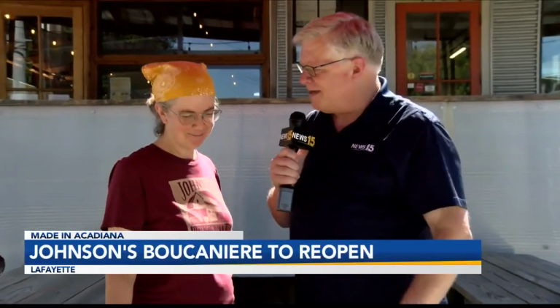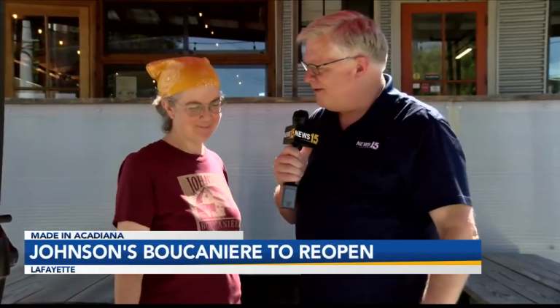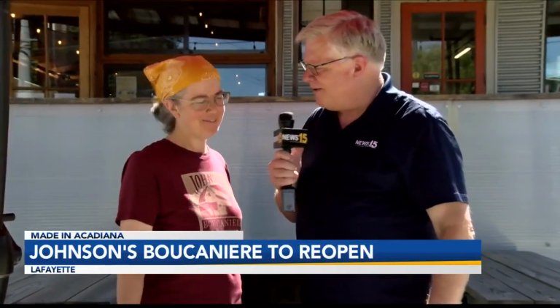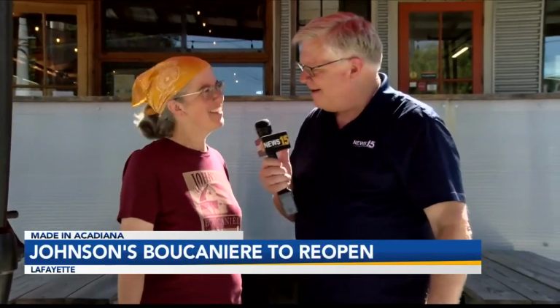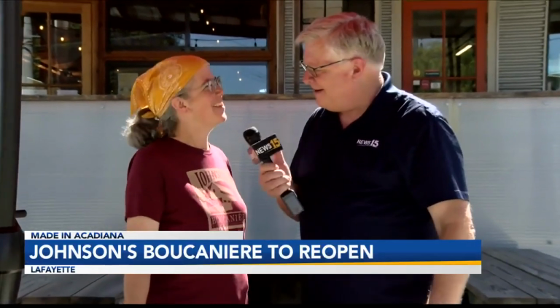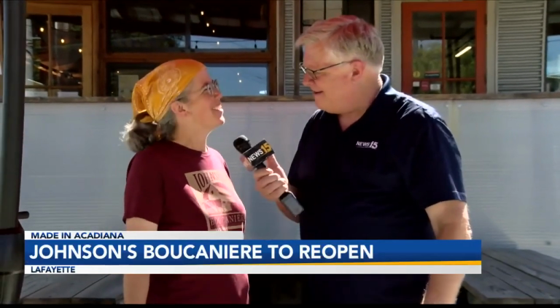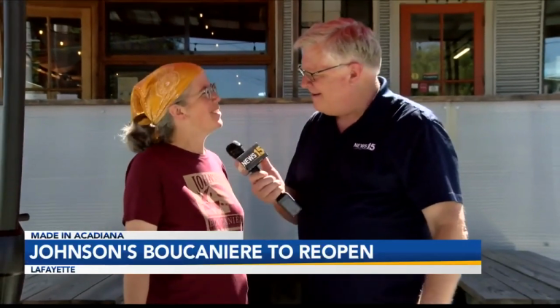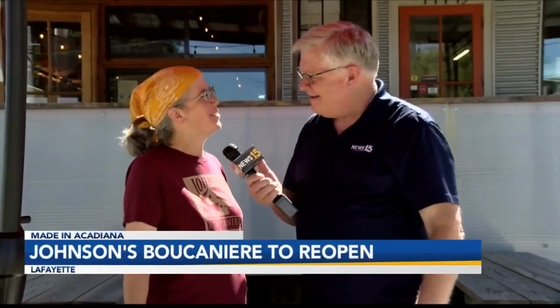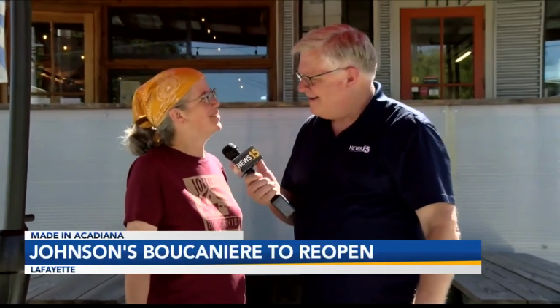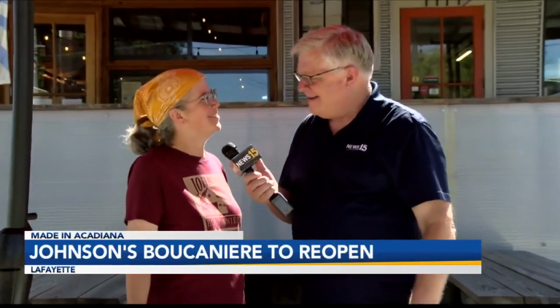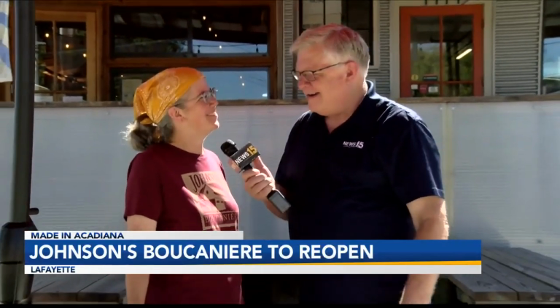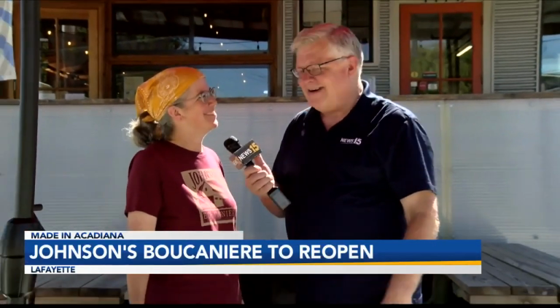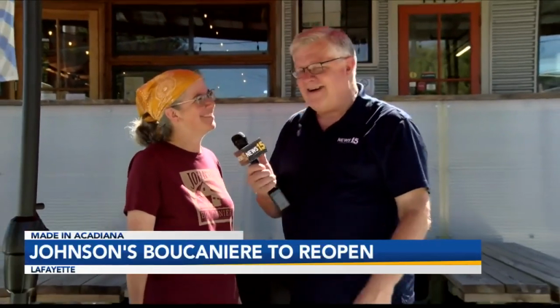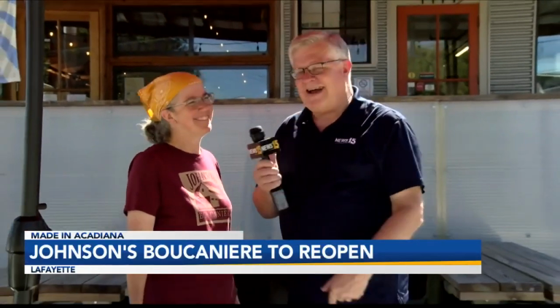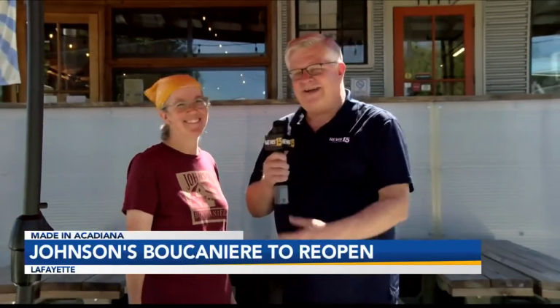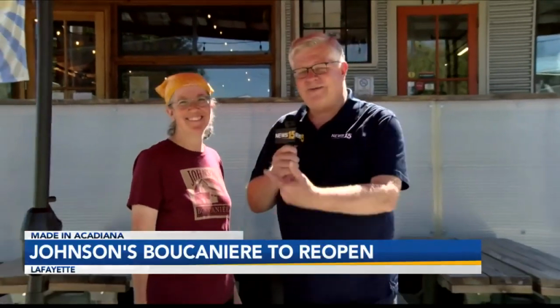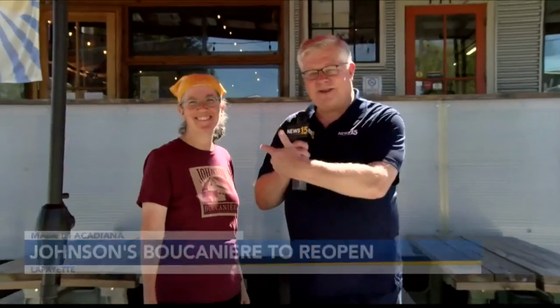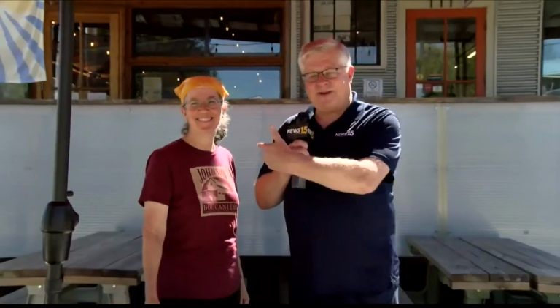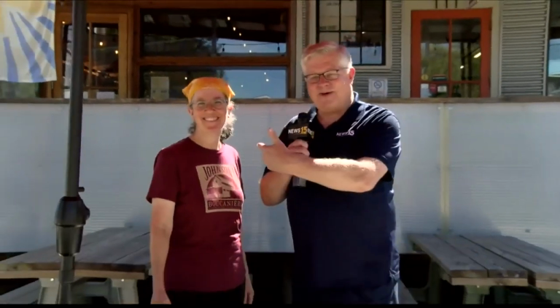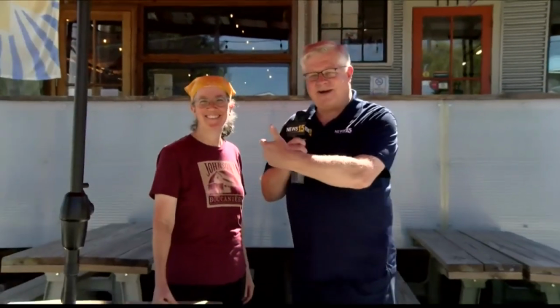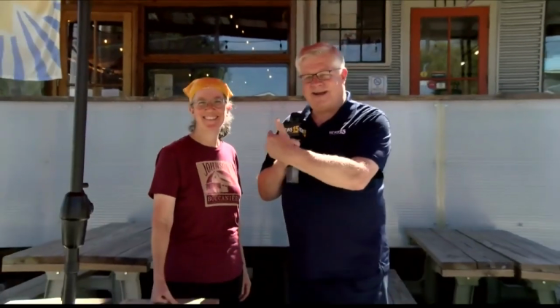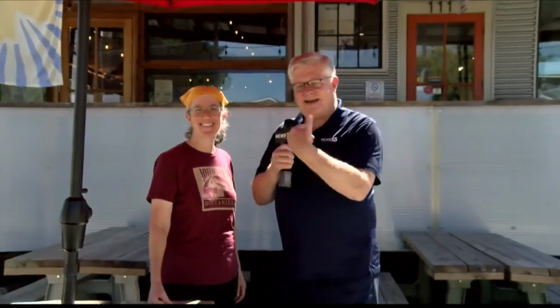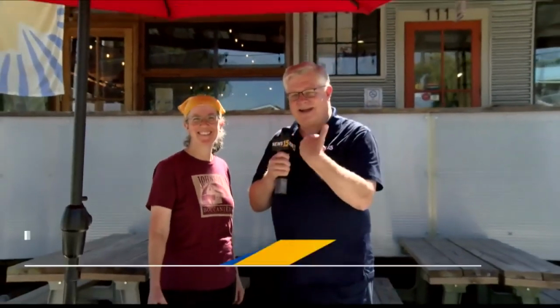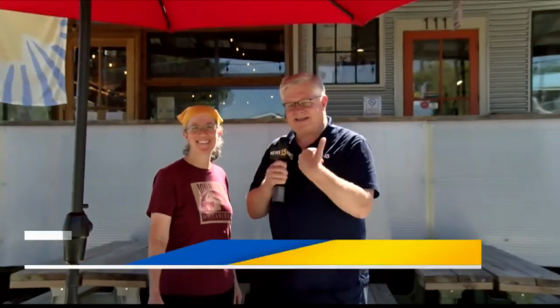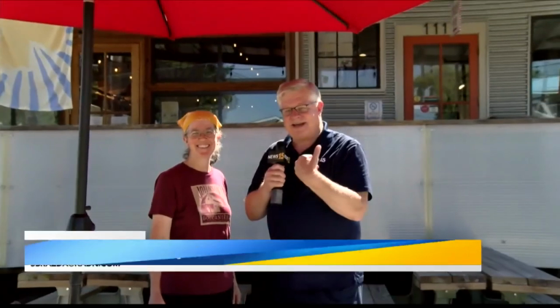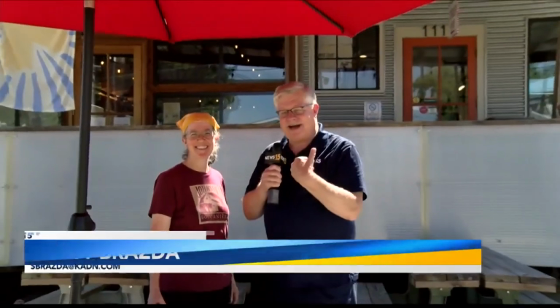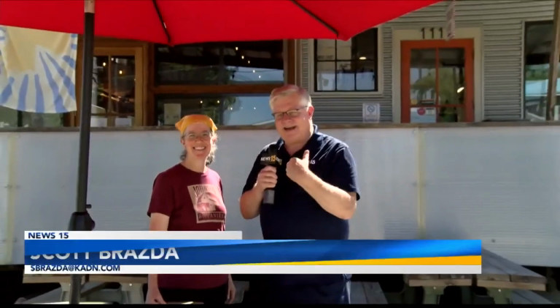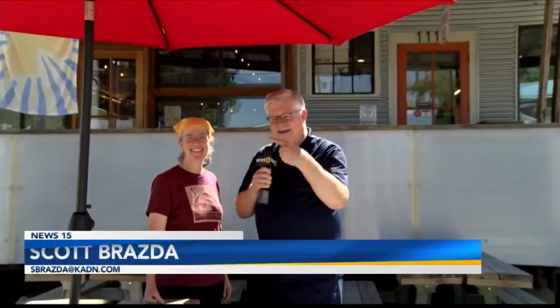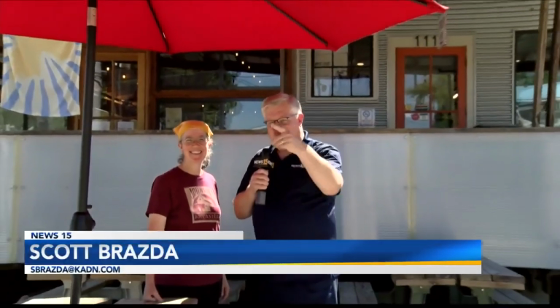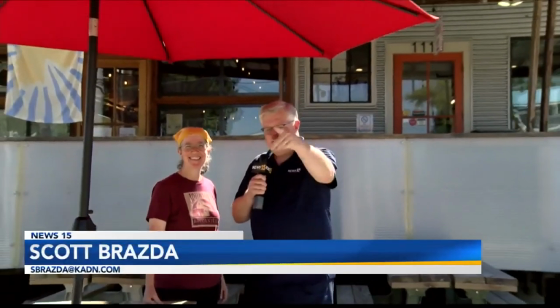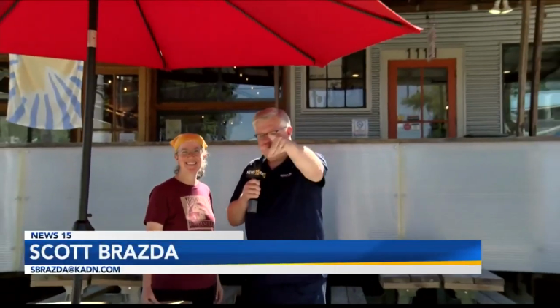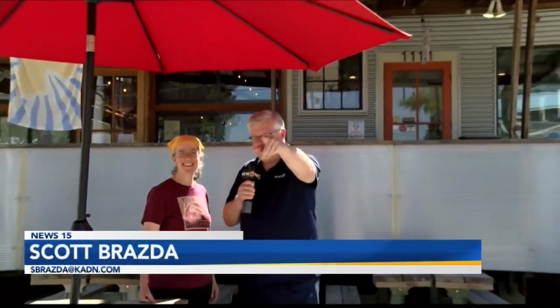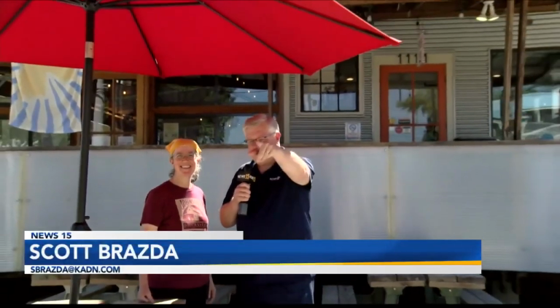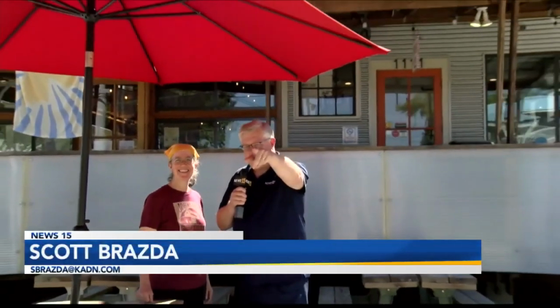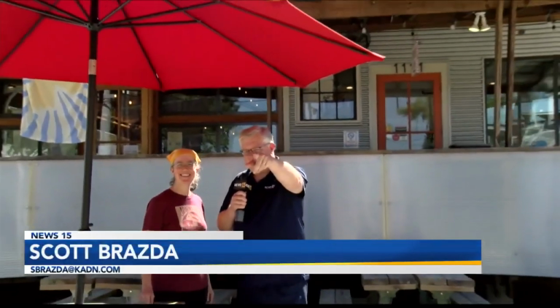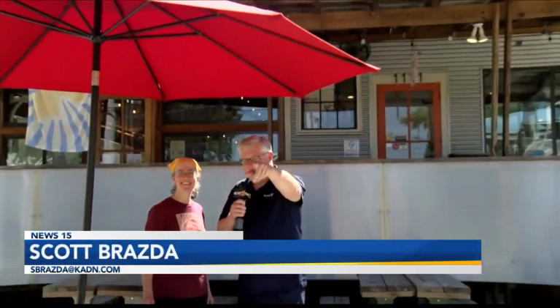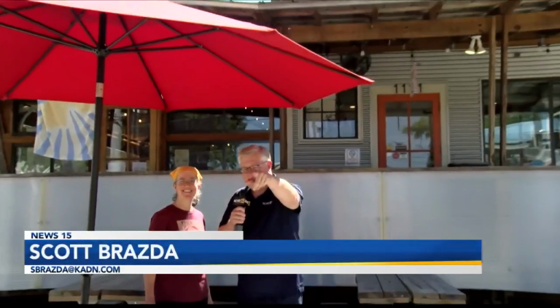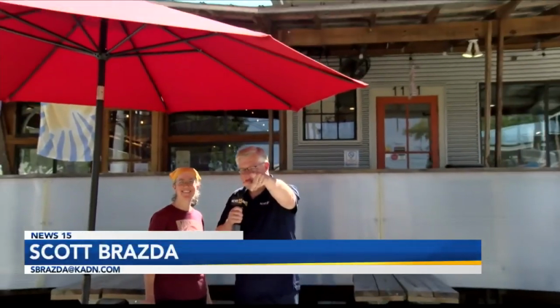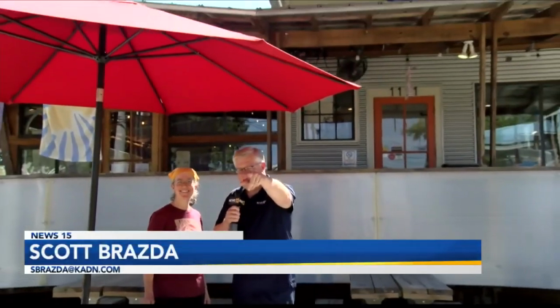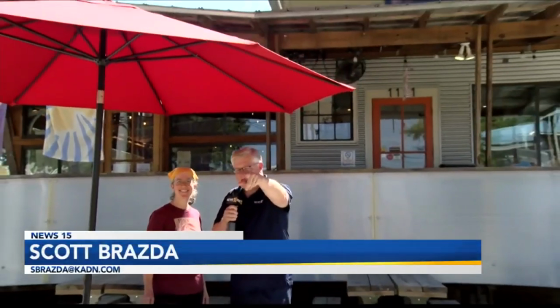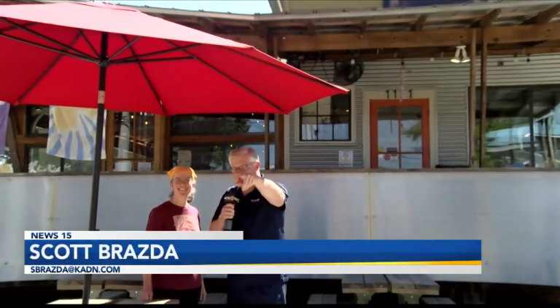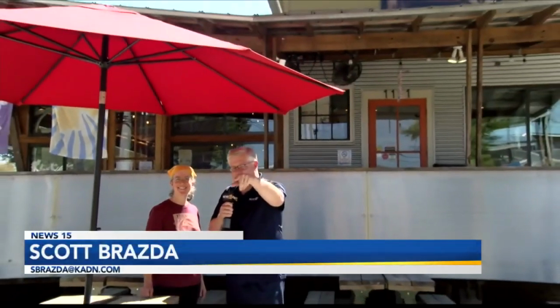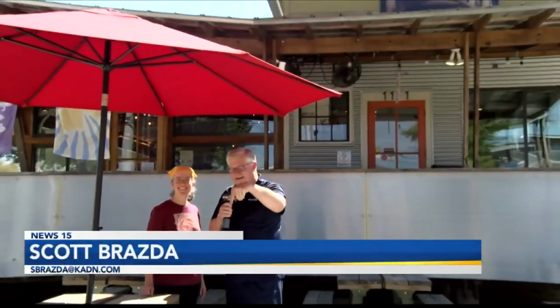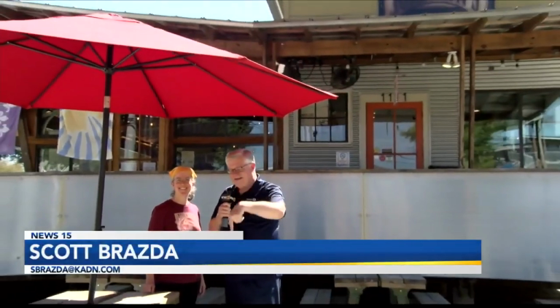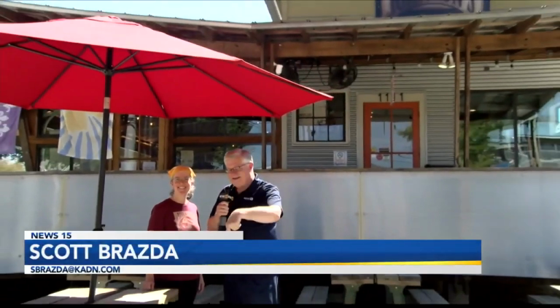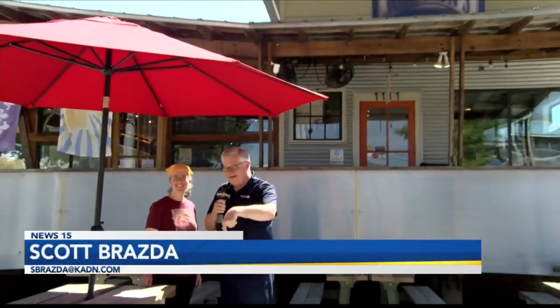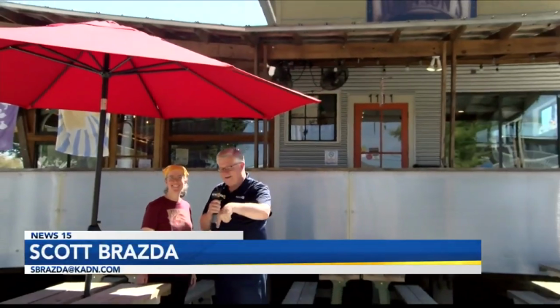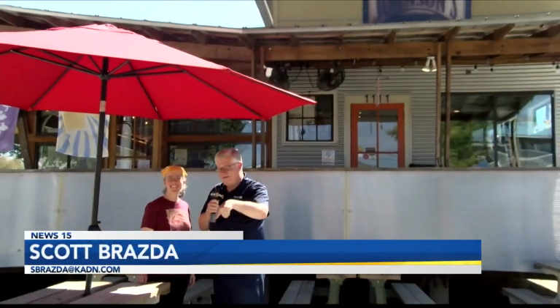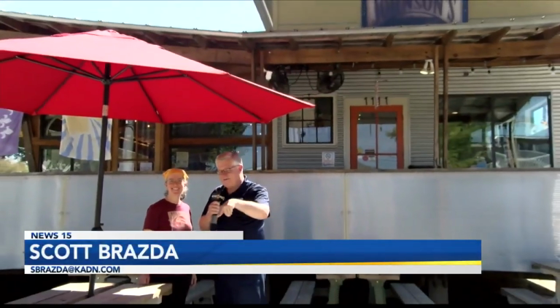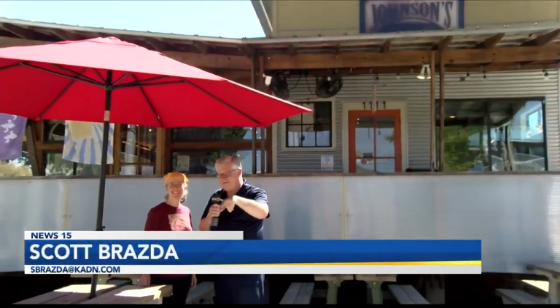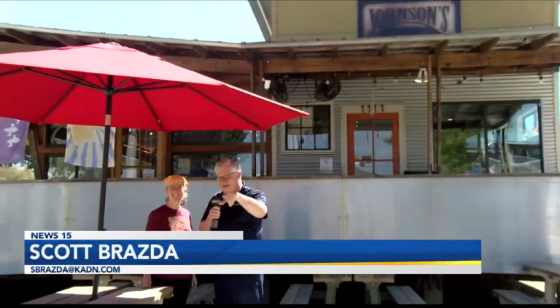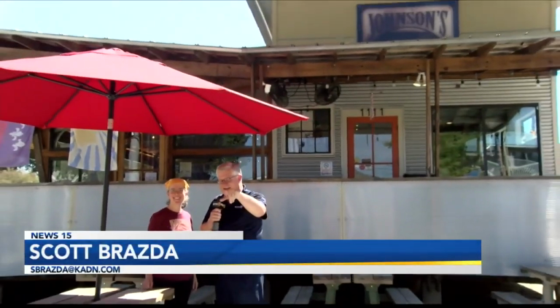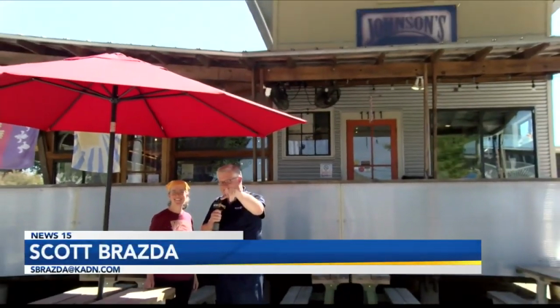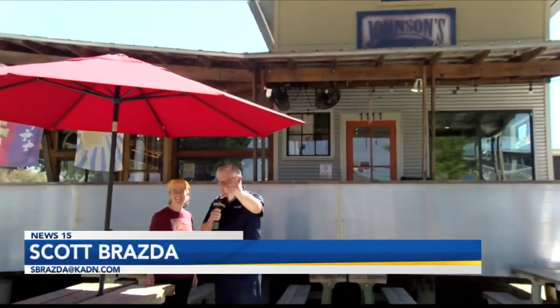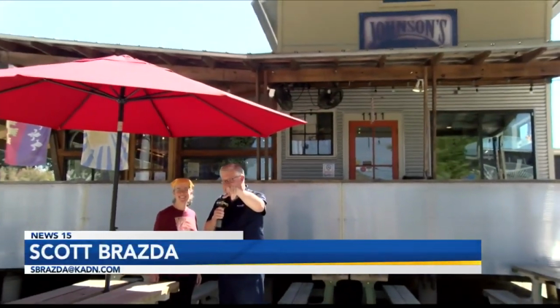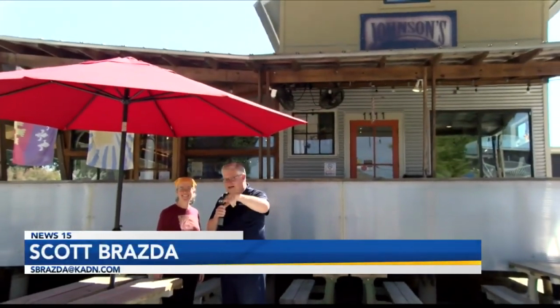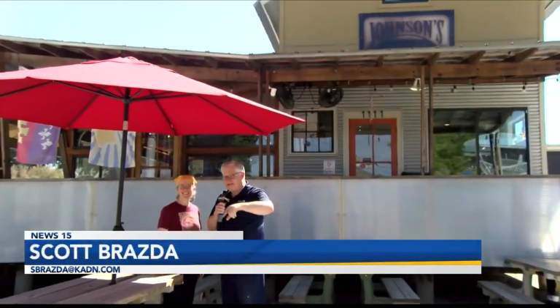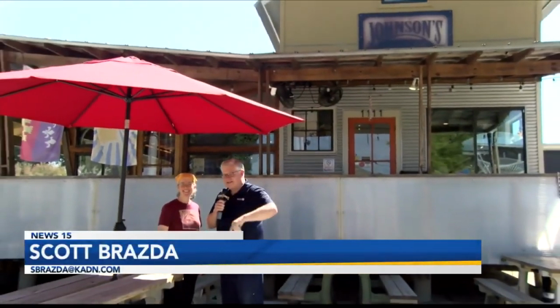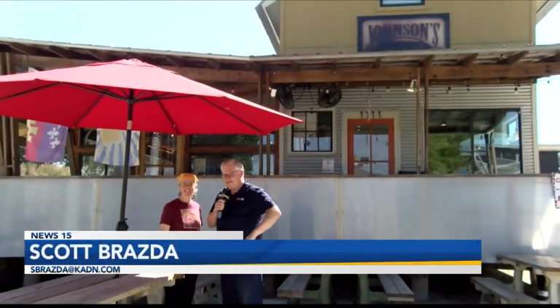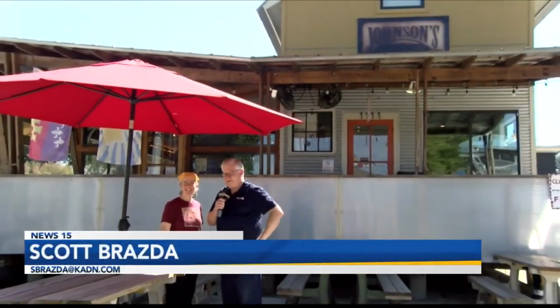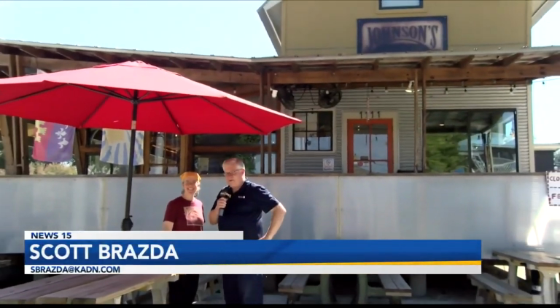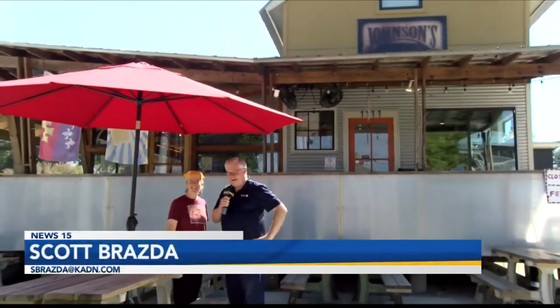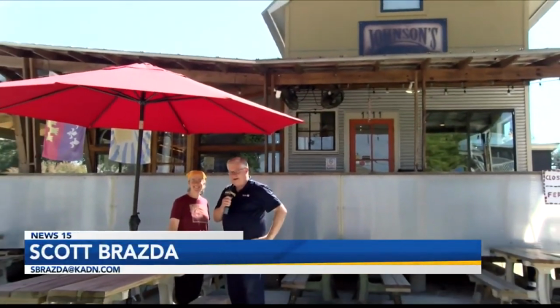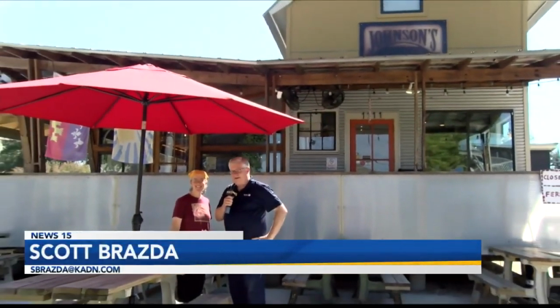Thank you, Lori. With Lori and Scott and videographer Alex Foulkes, News 15 at Johnson's Bouganier.